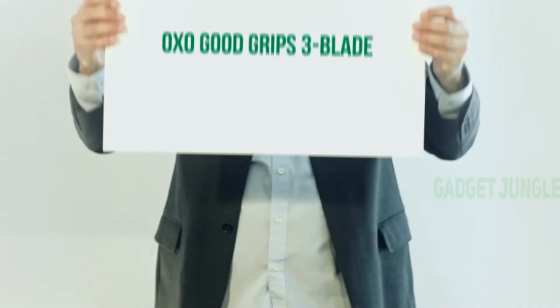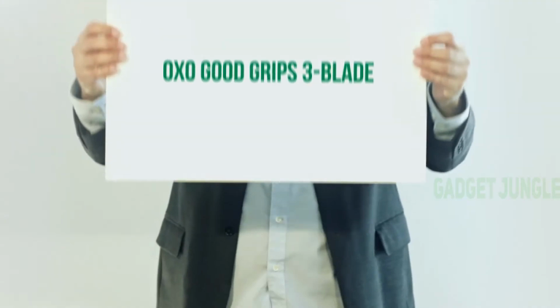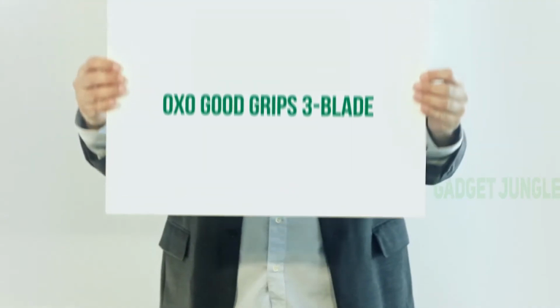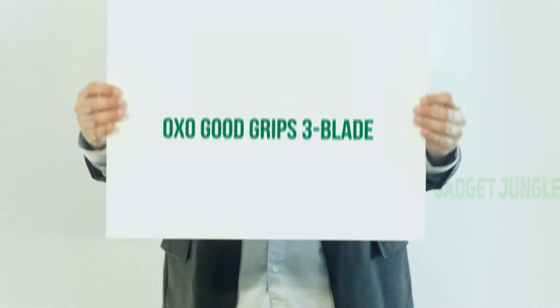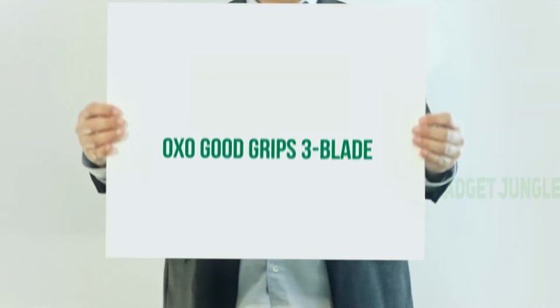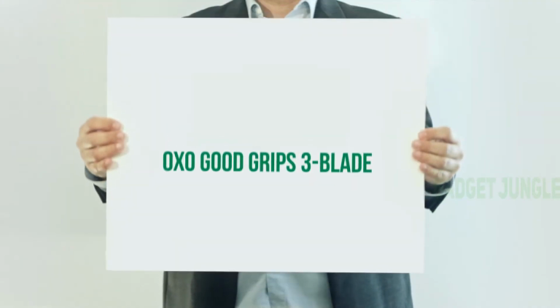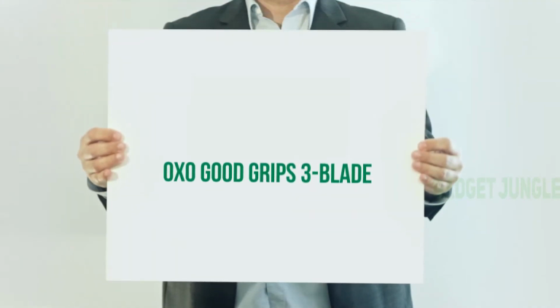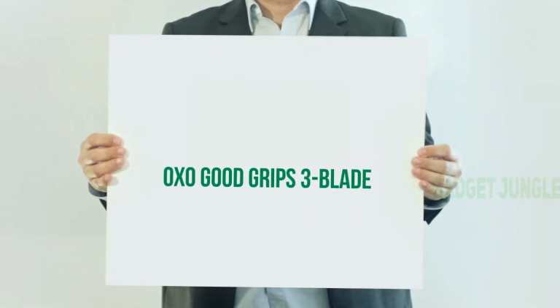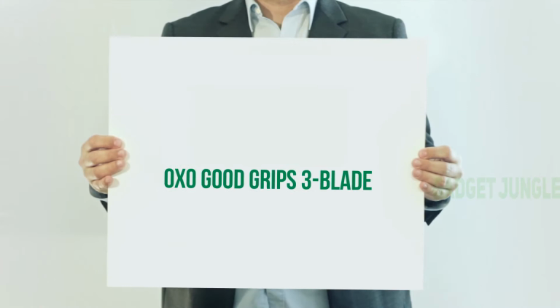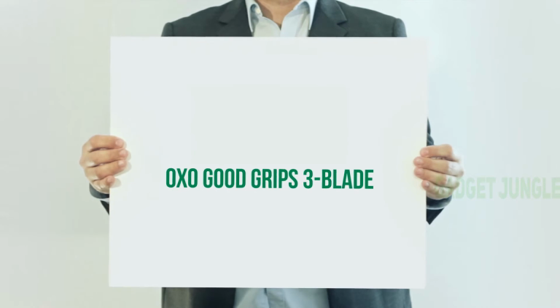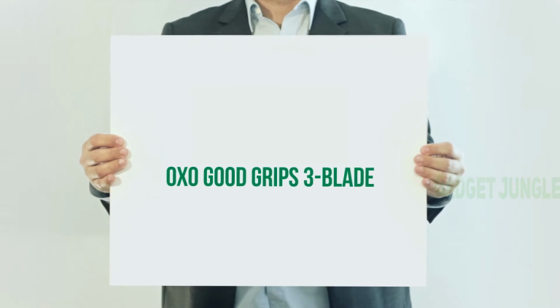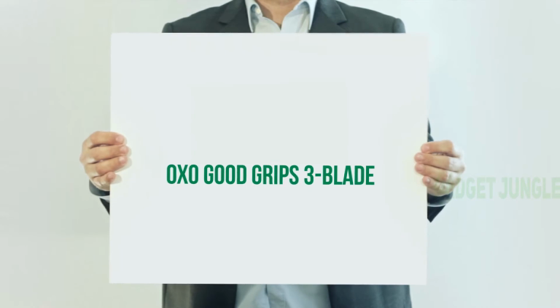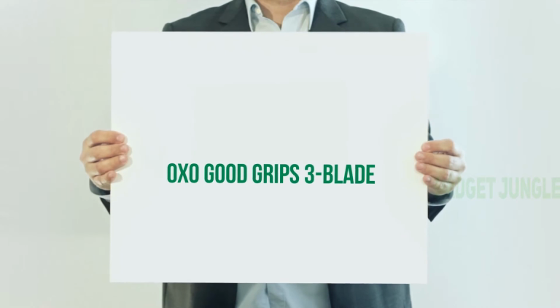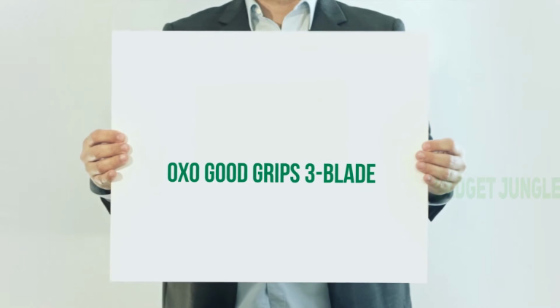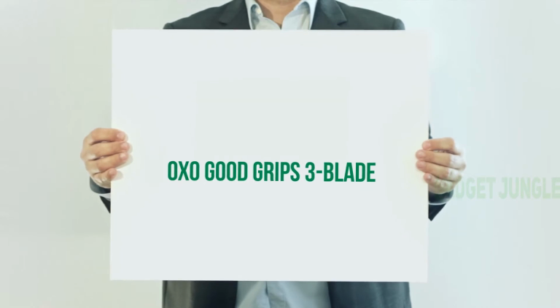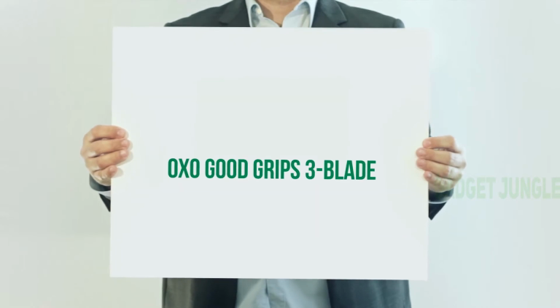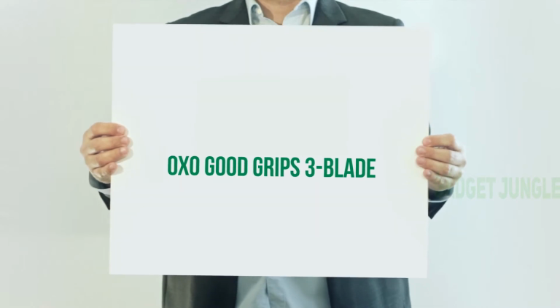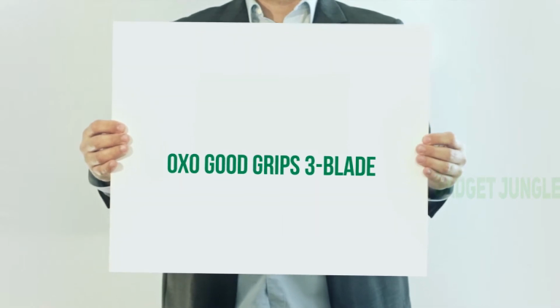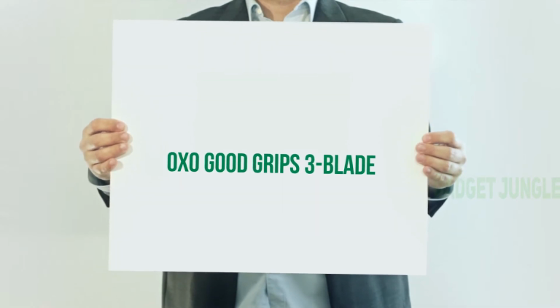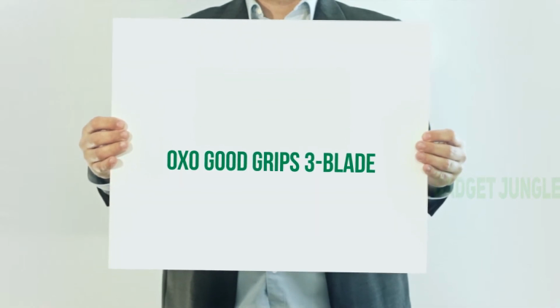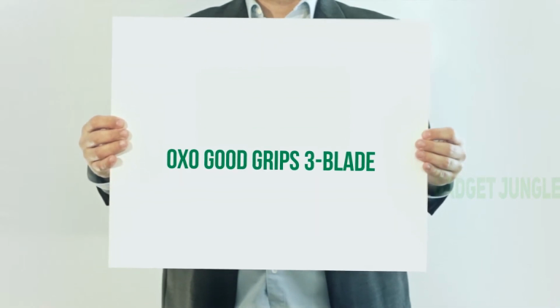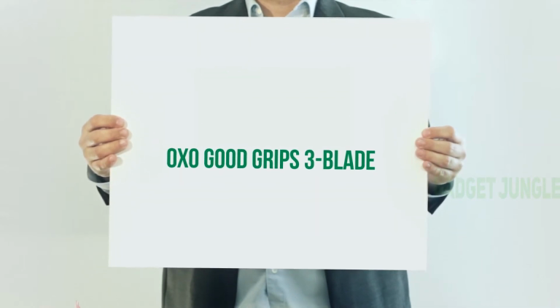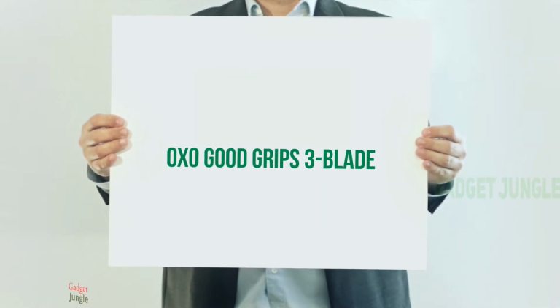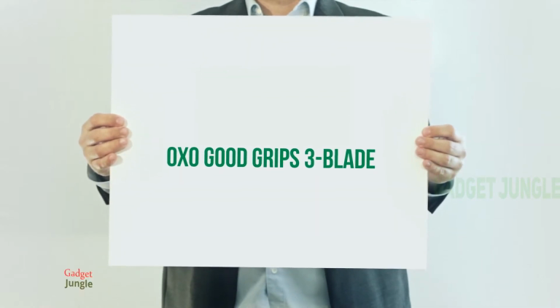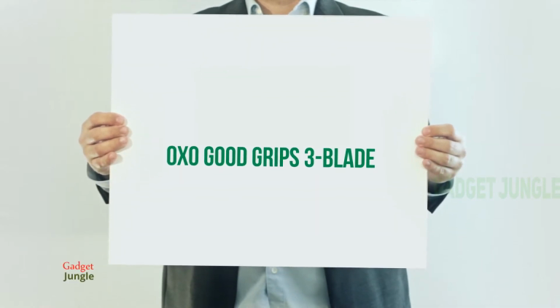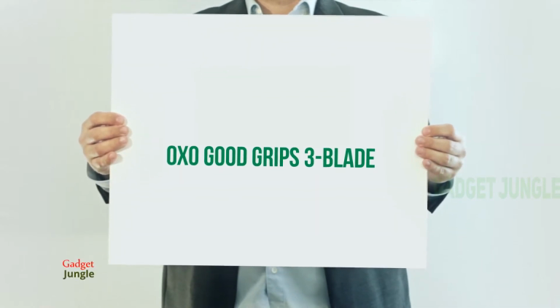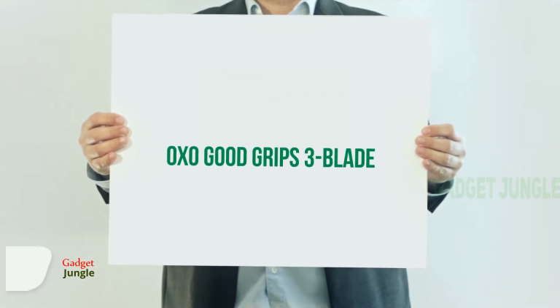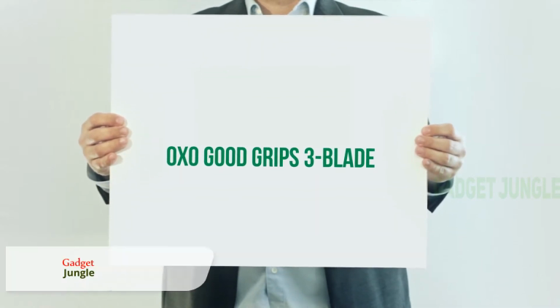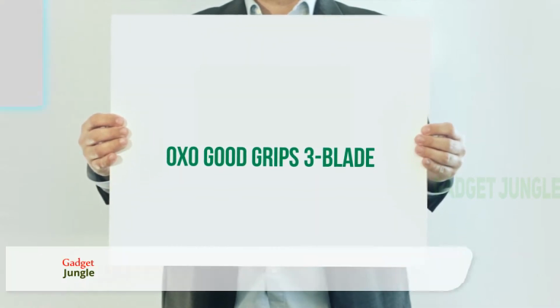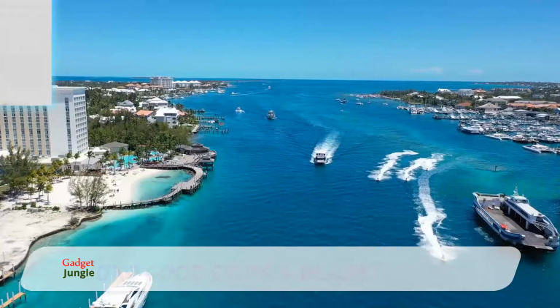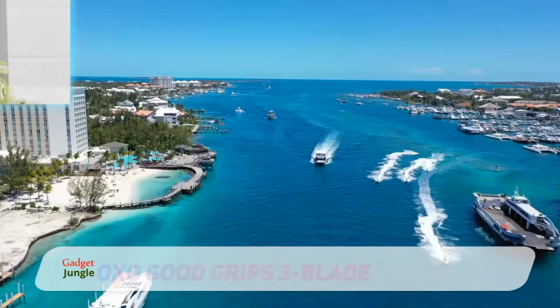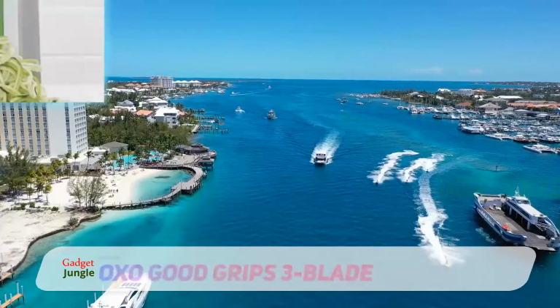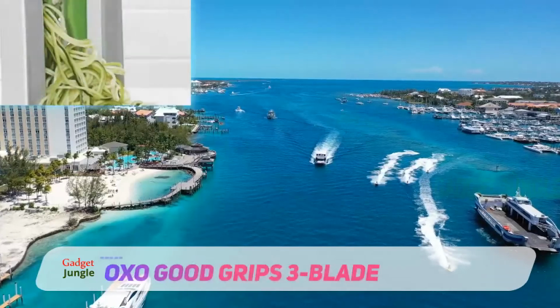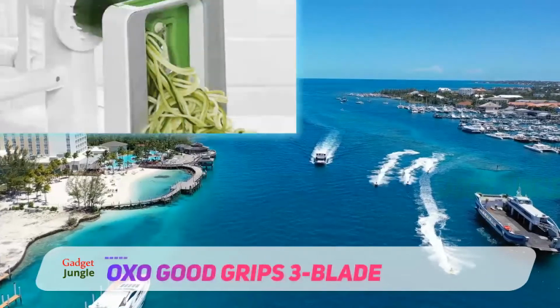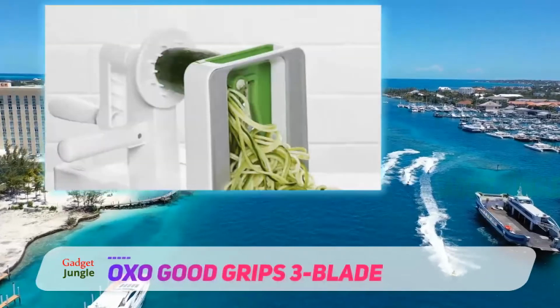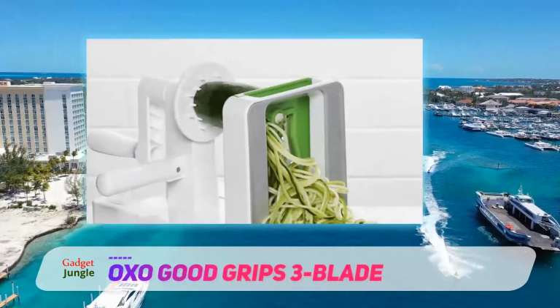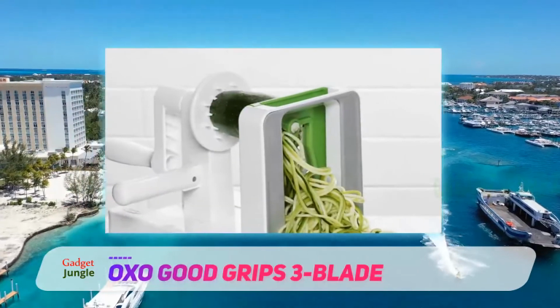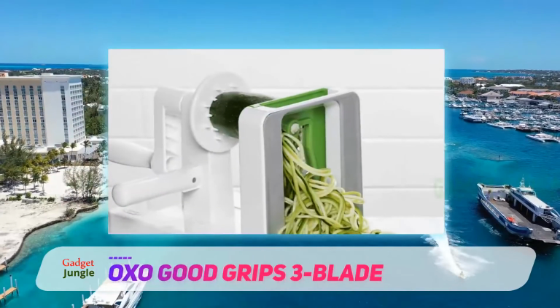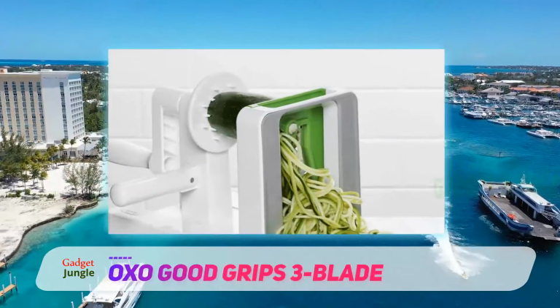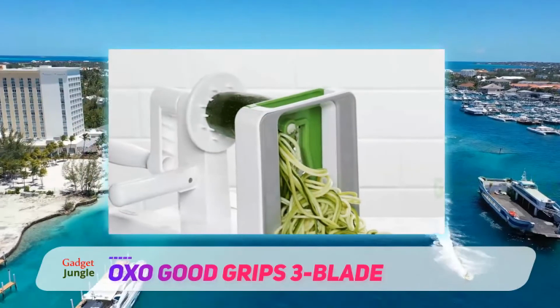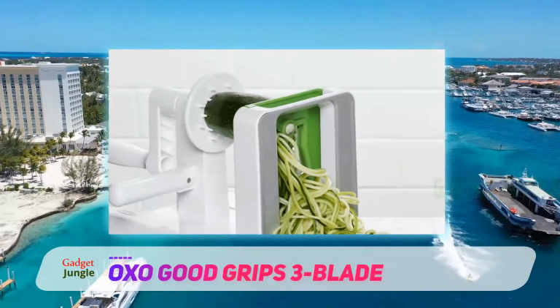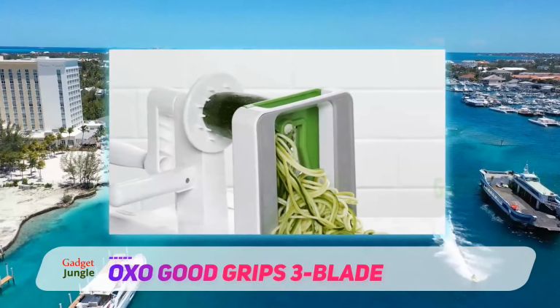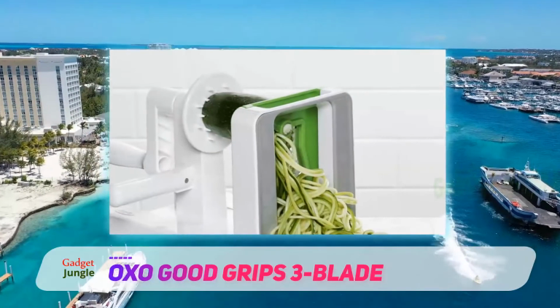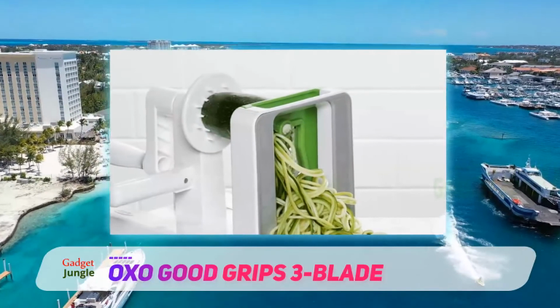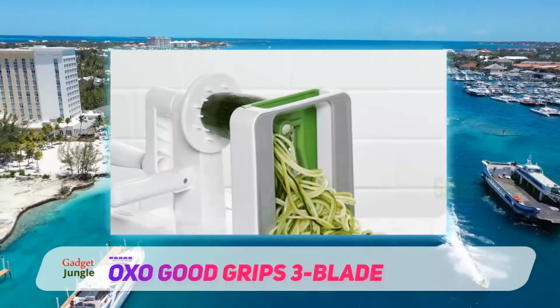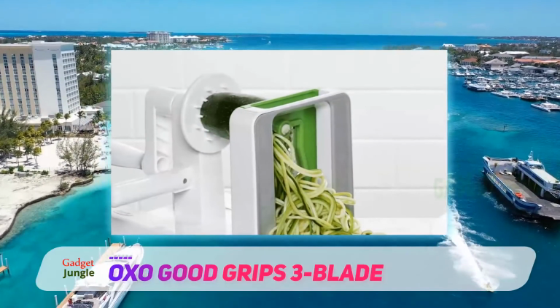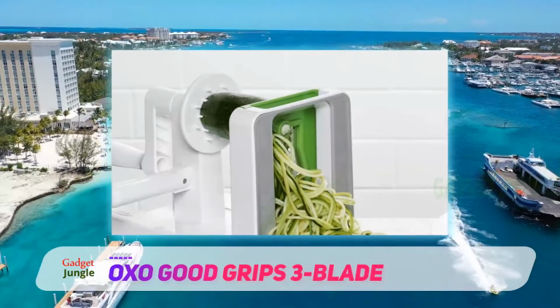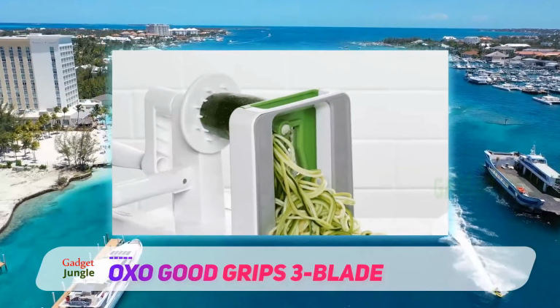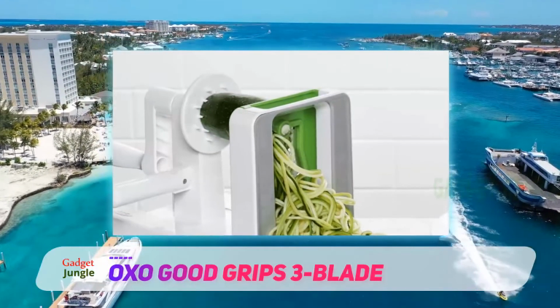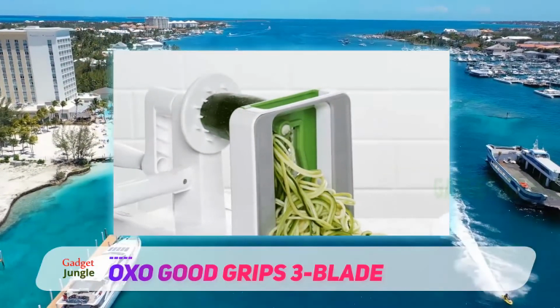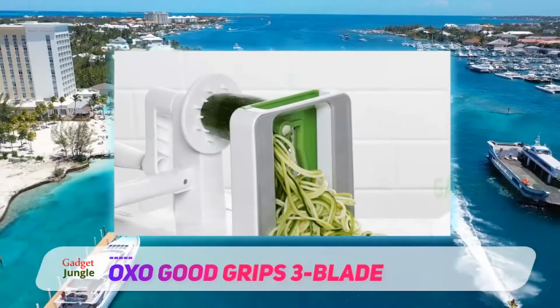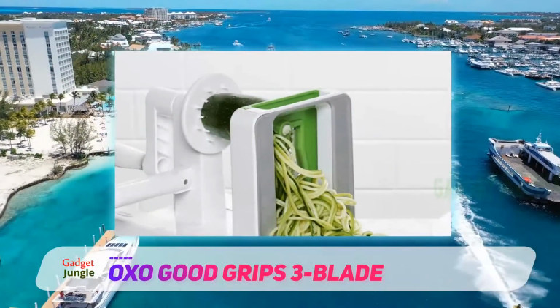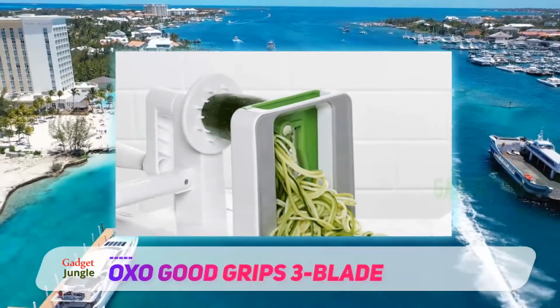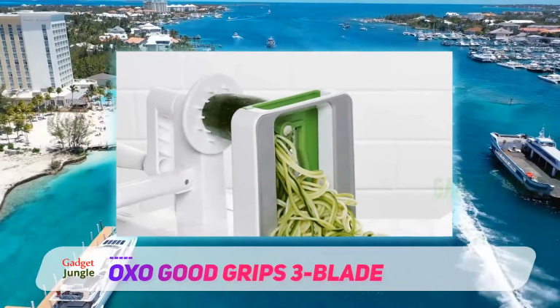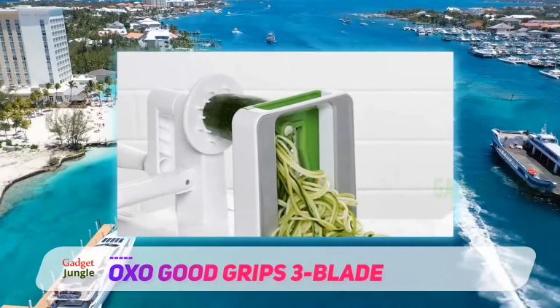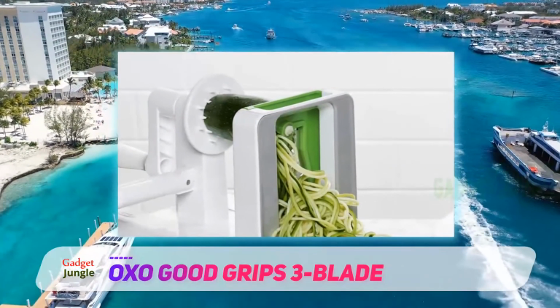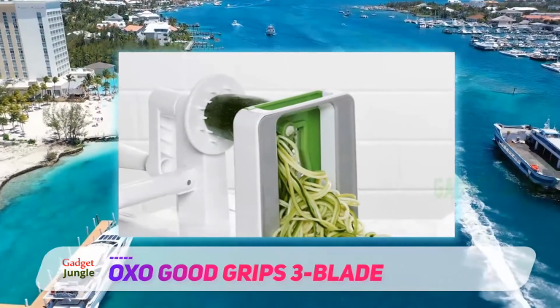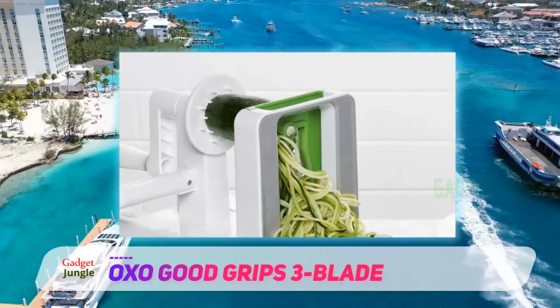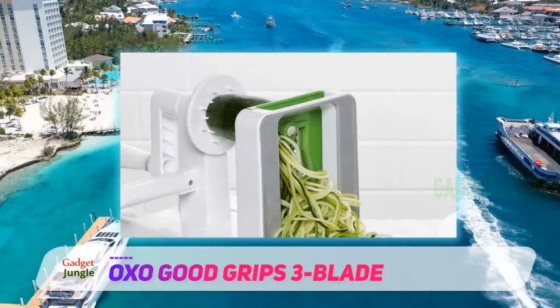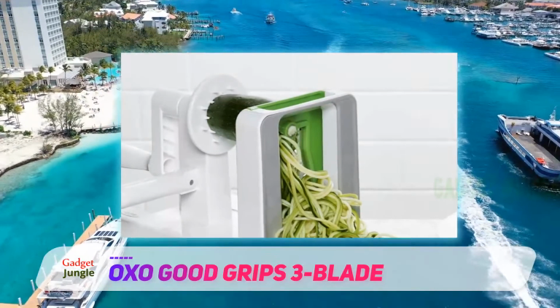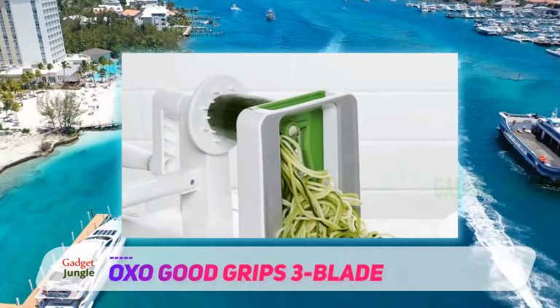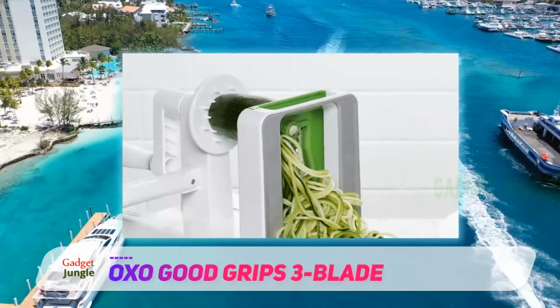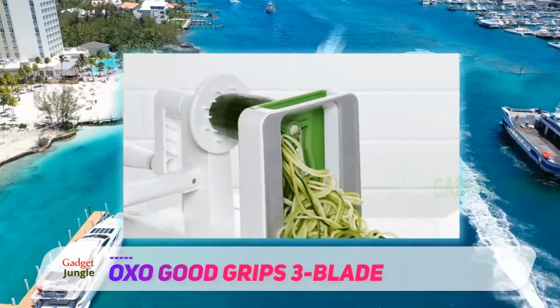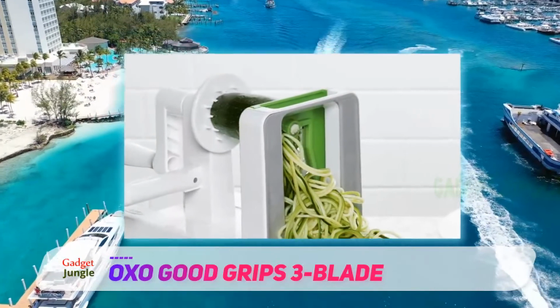OXO Good Grips 3 Blade. If you want to spend a bit less, this spiralizer from OXO is a great choice.